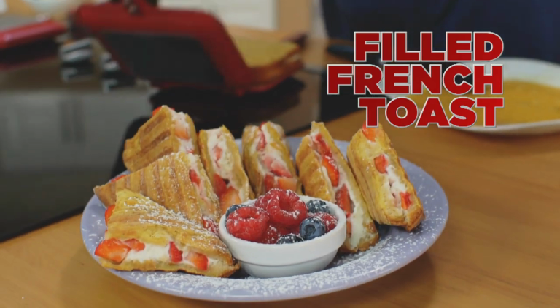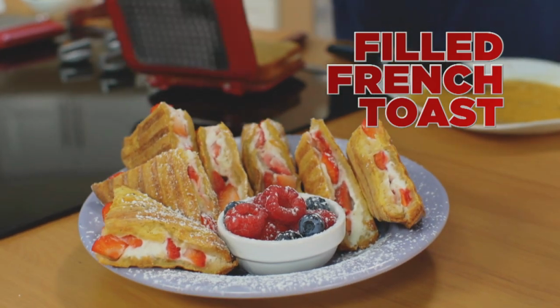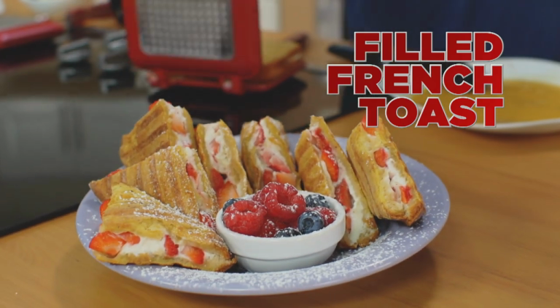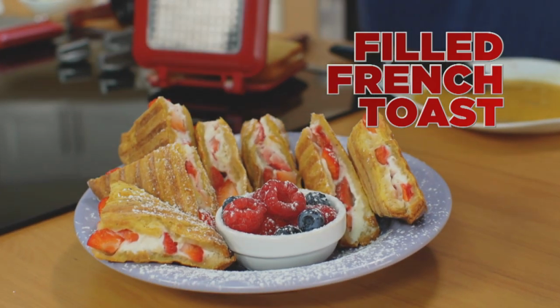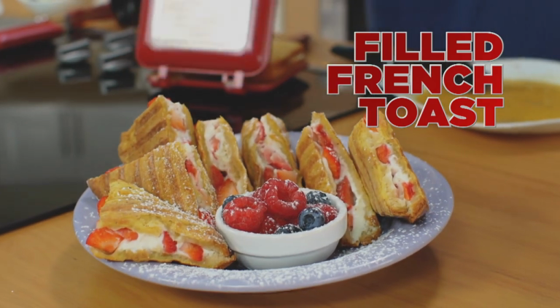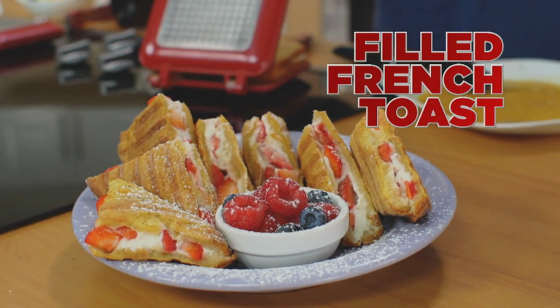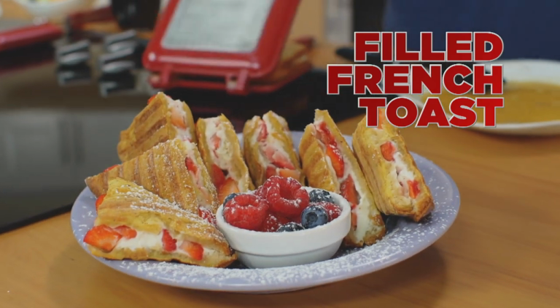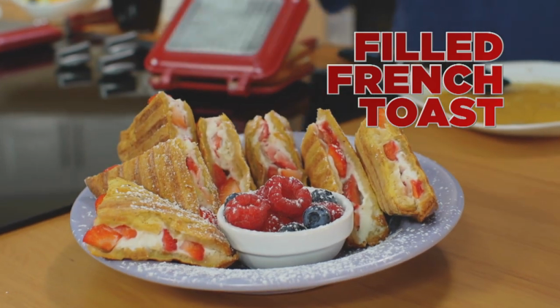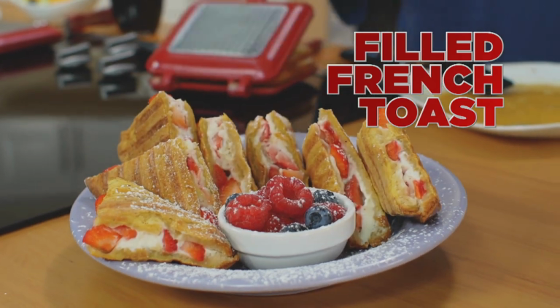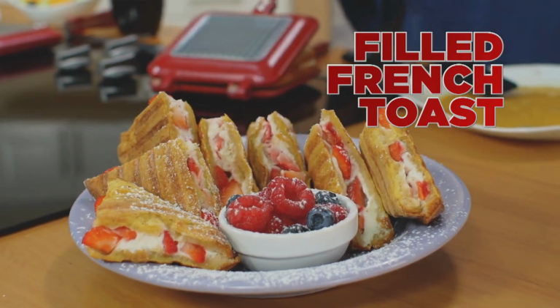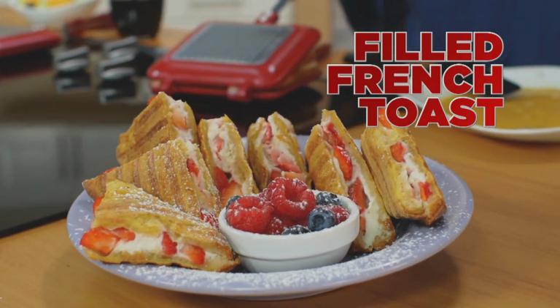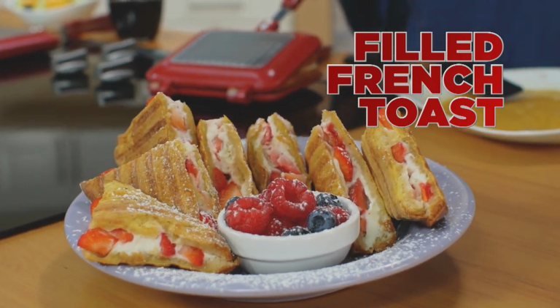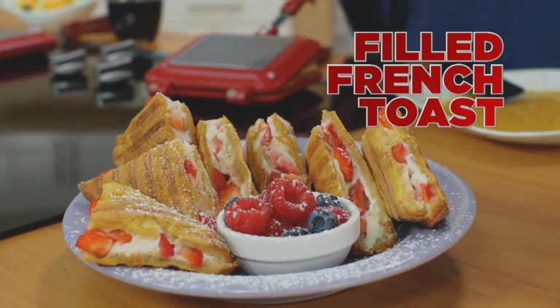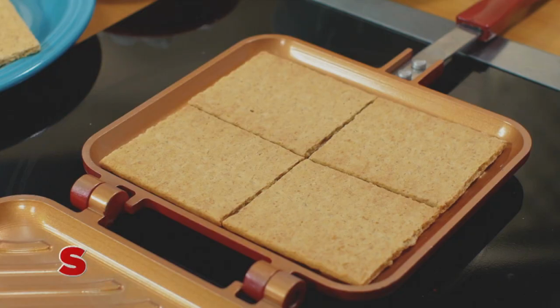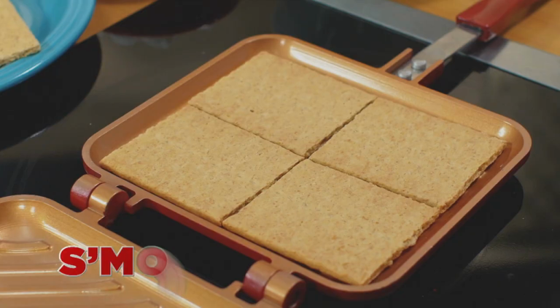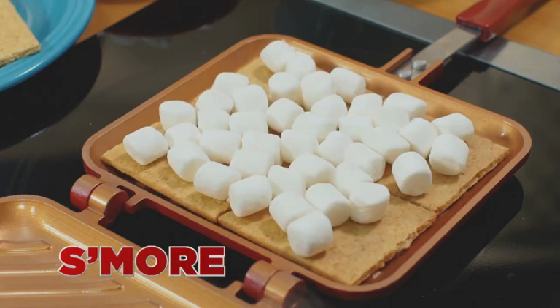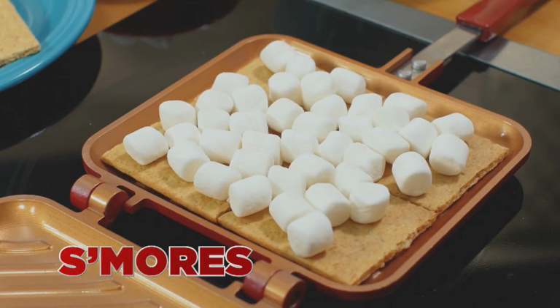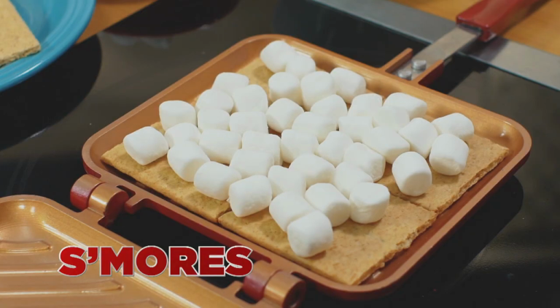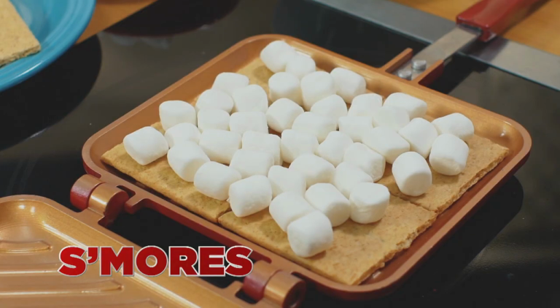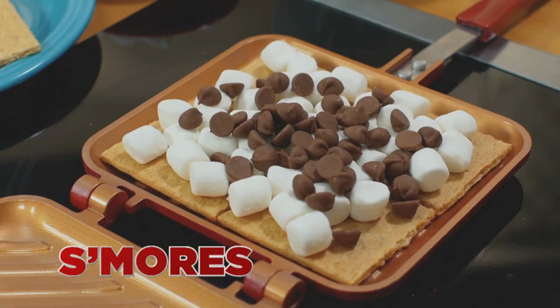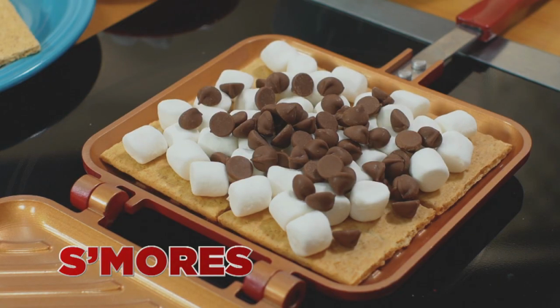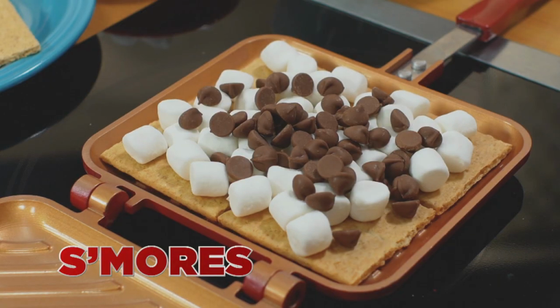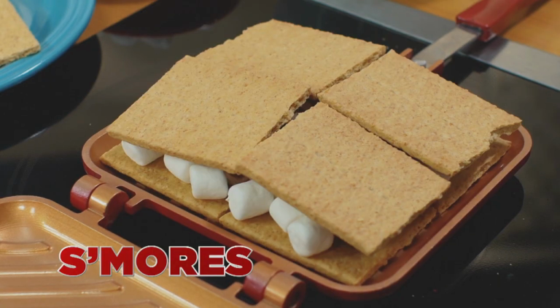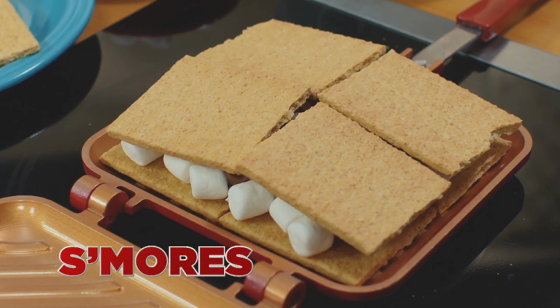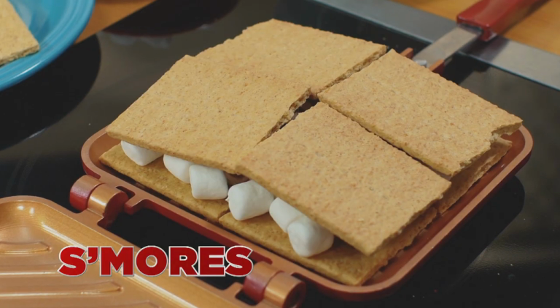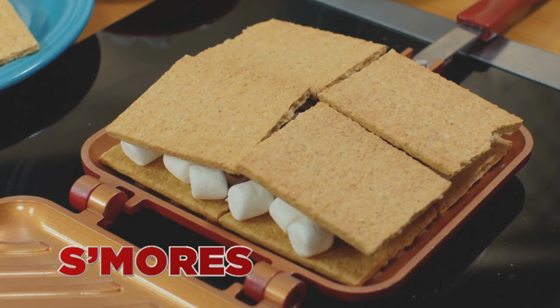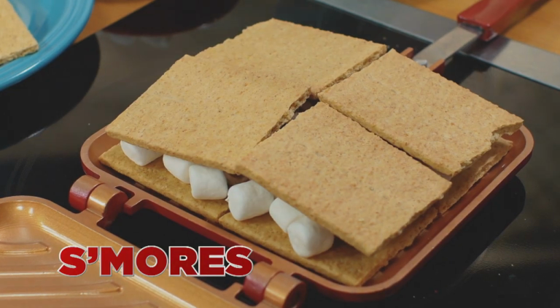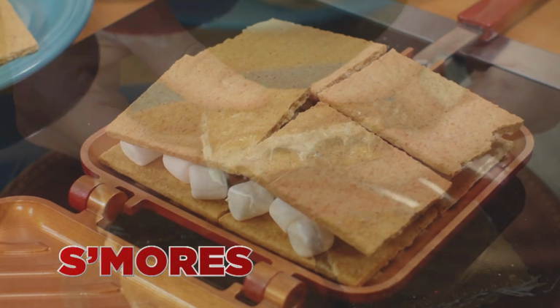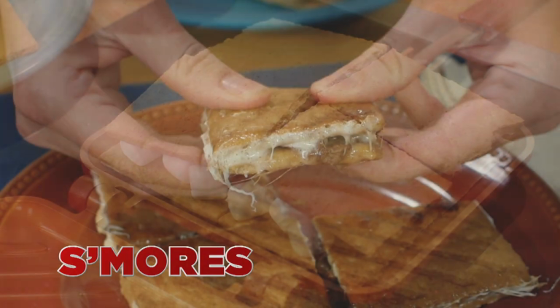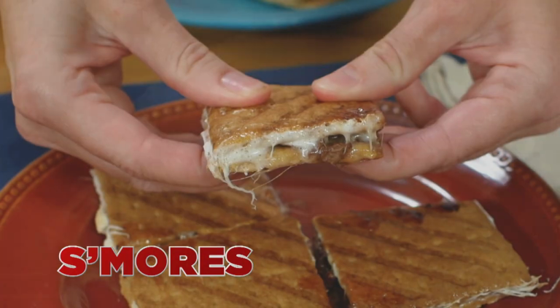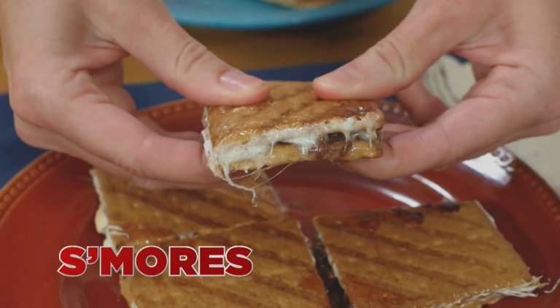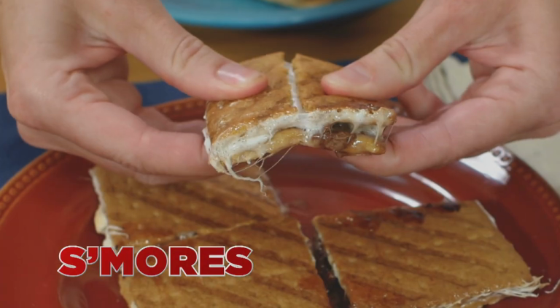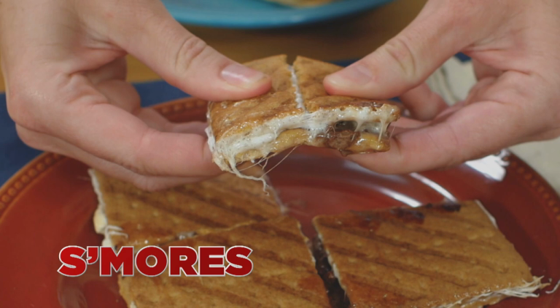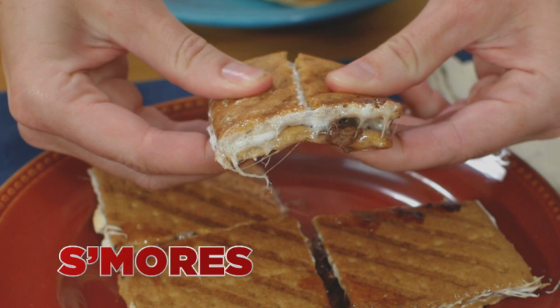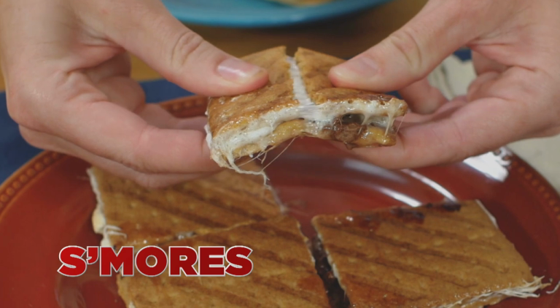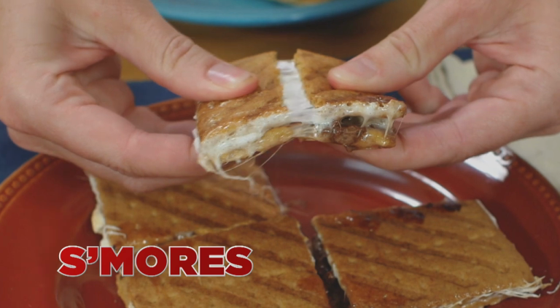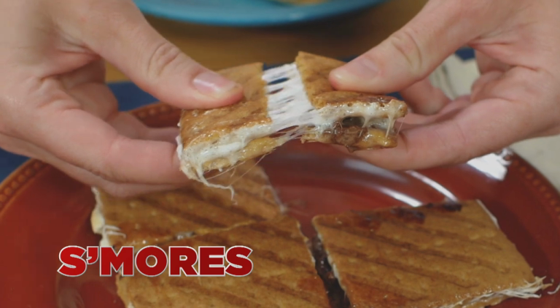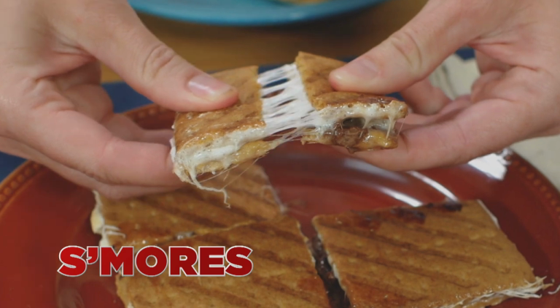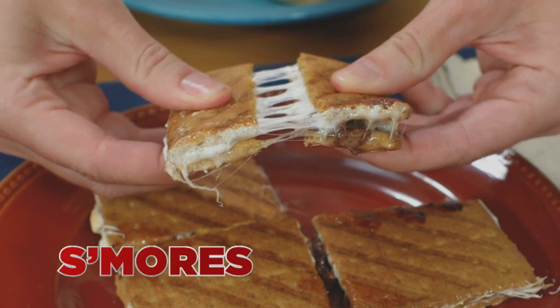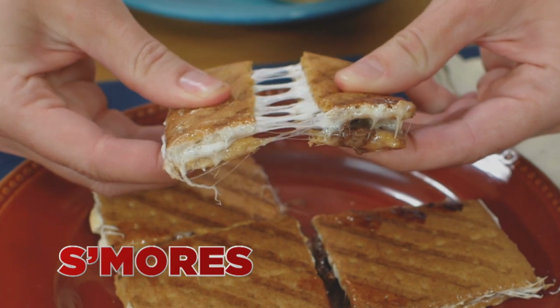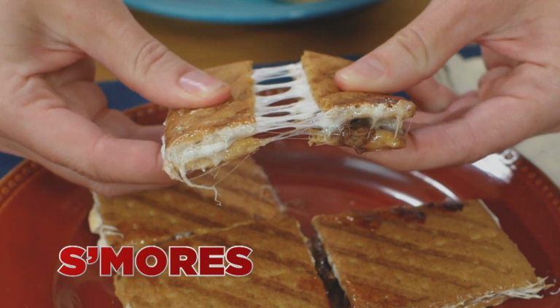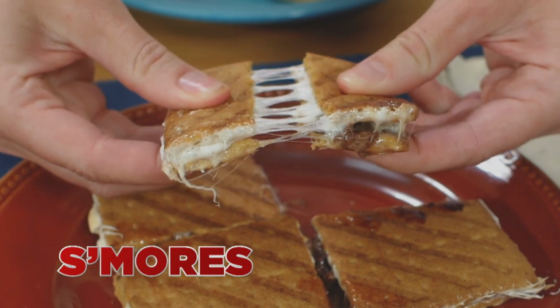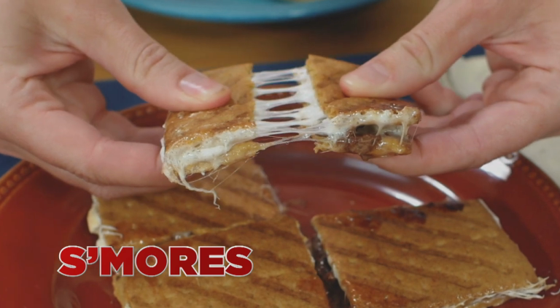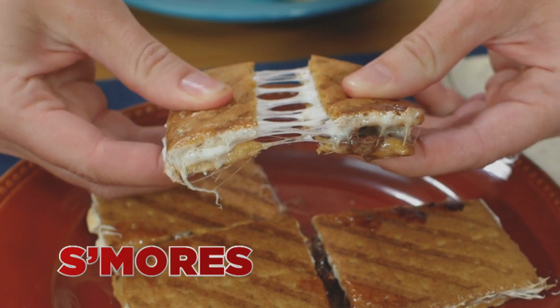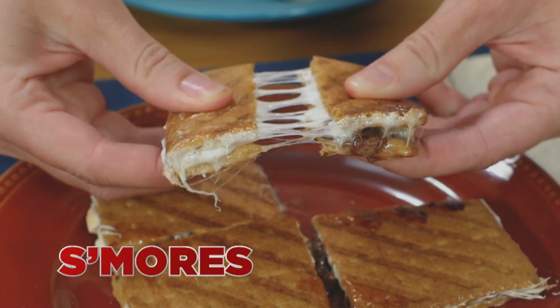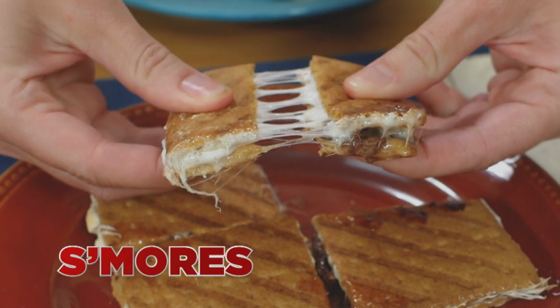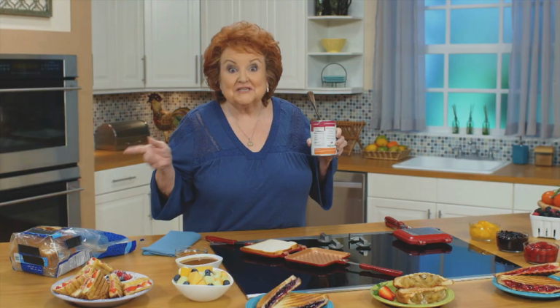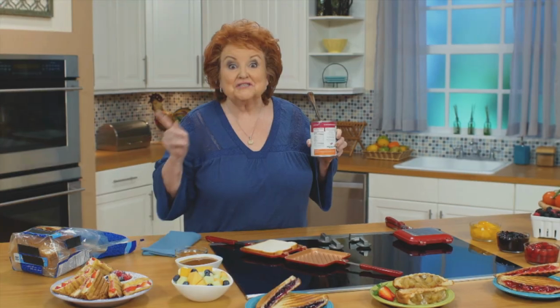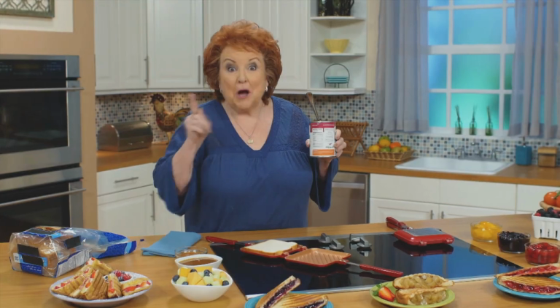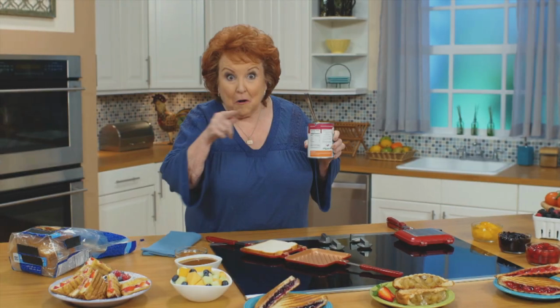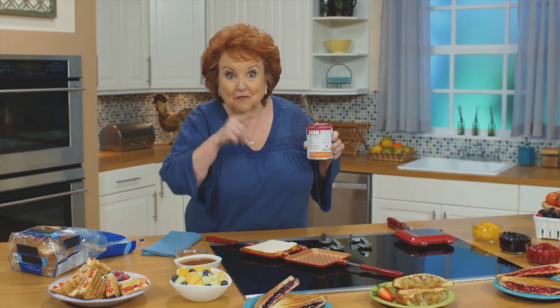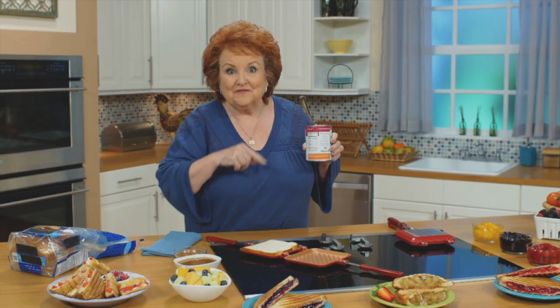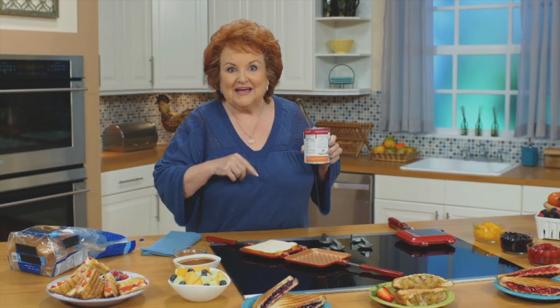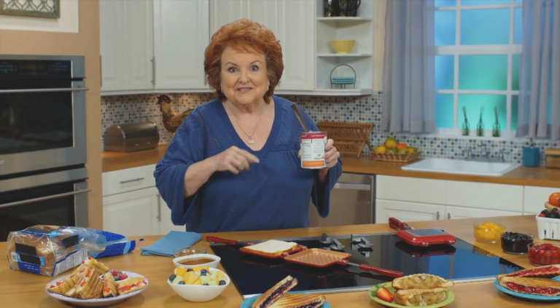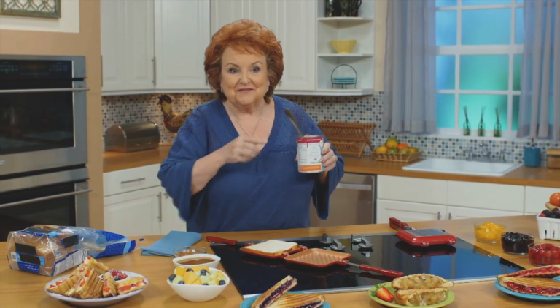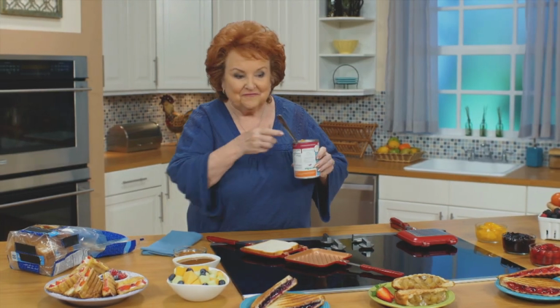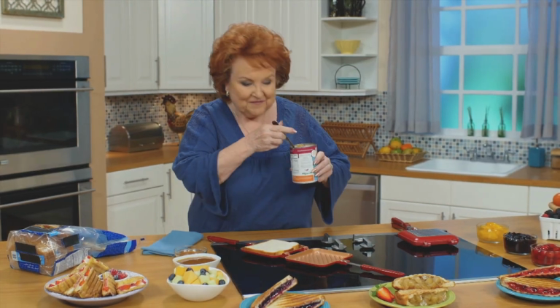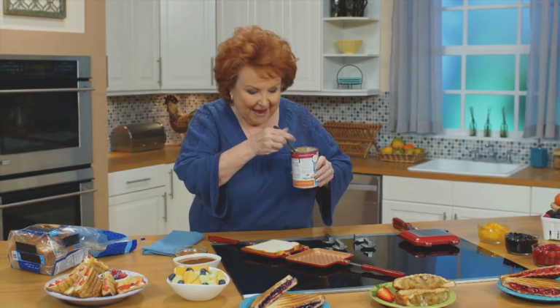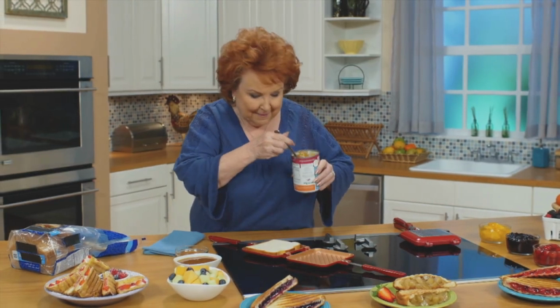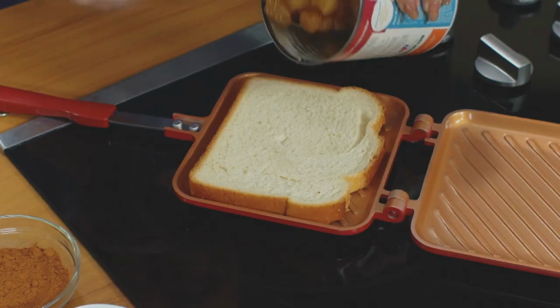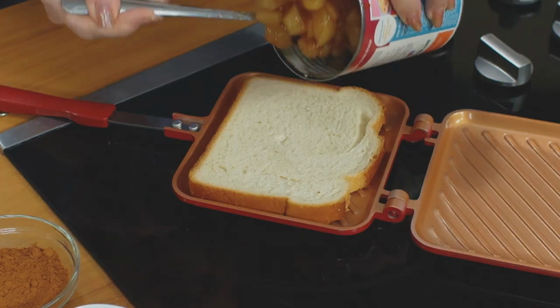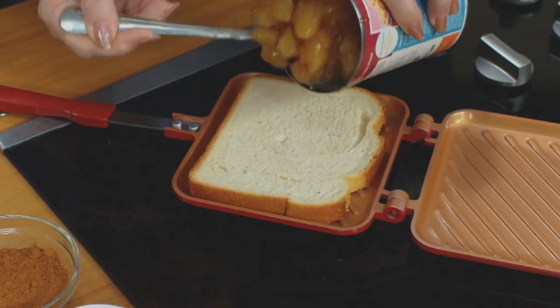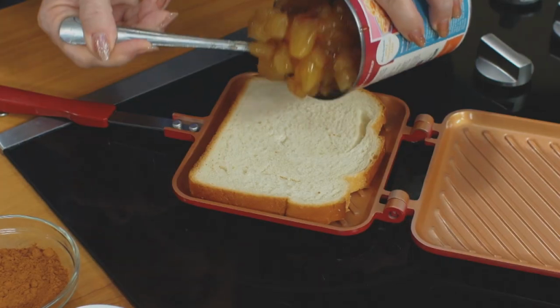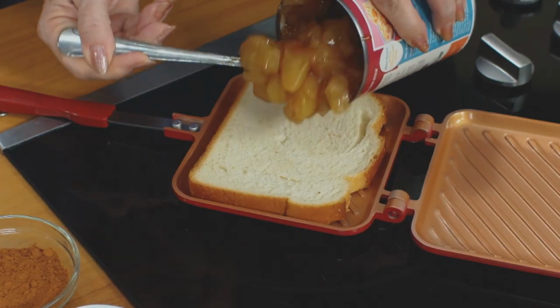Or stuffed French toast with cream cheese and strawberries — you've got to try it. And kids will flip for these indoor s'mores.